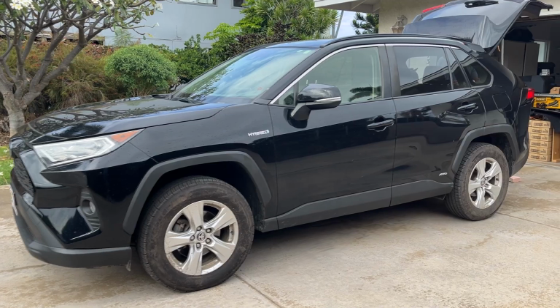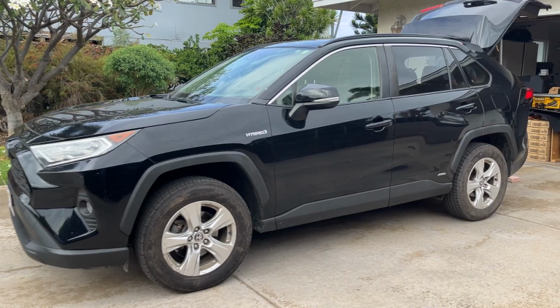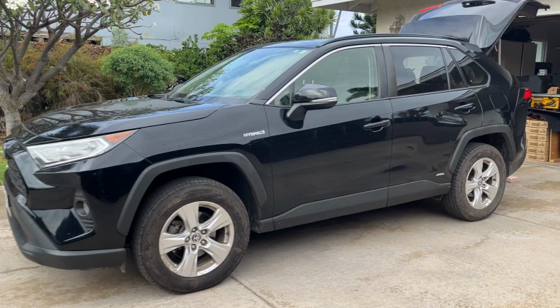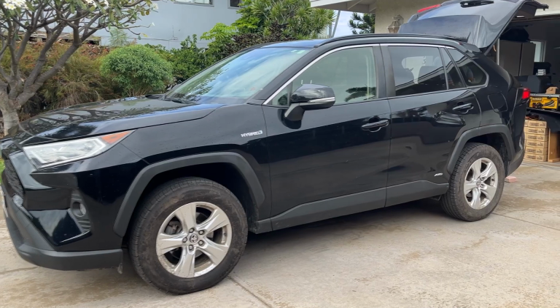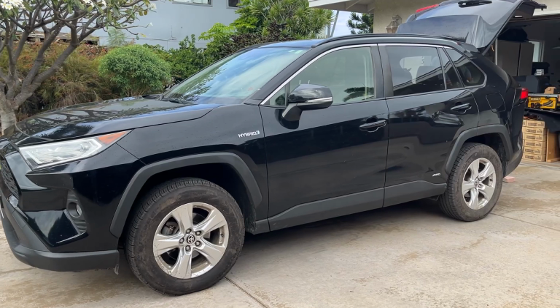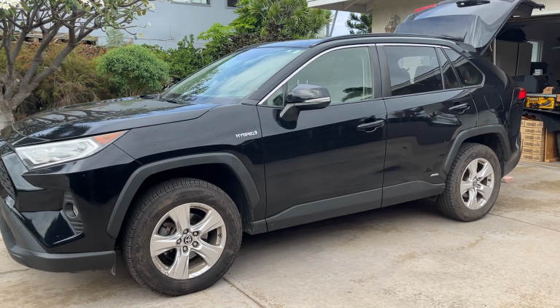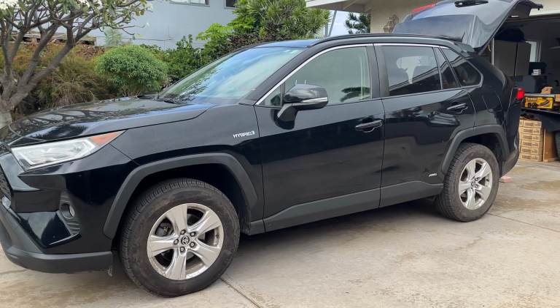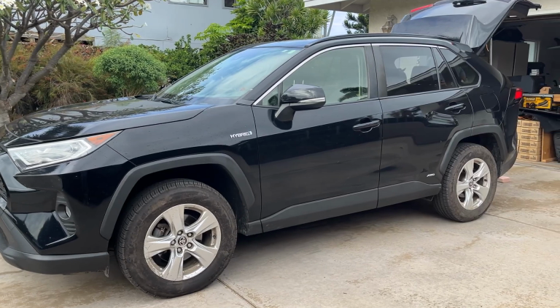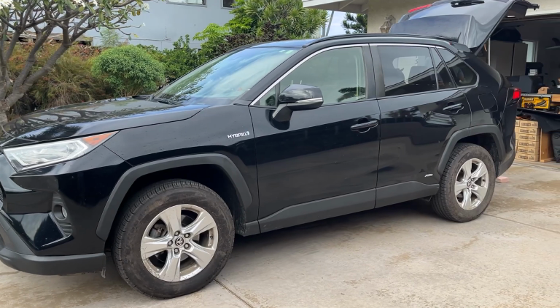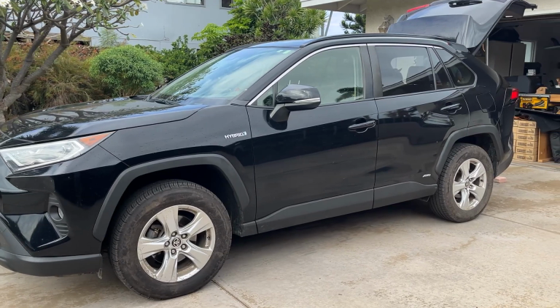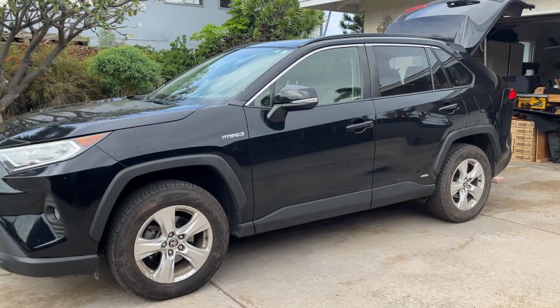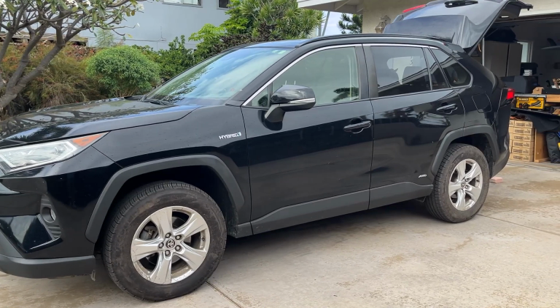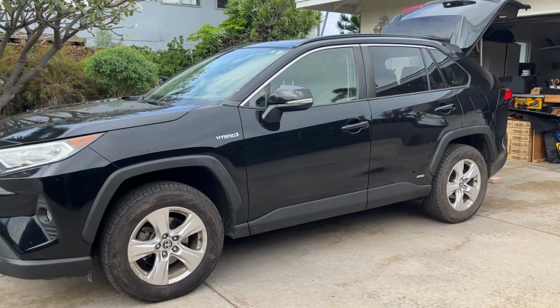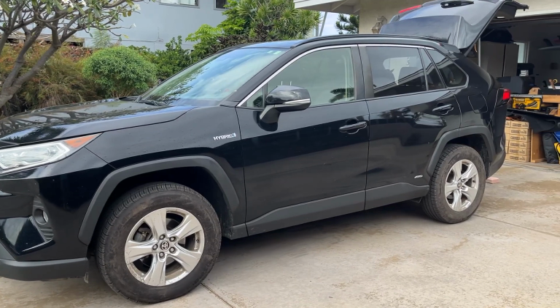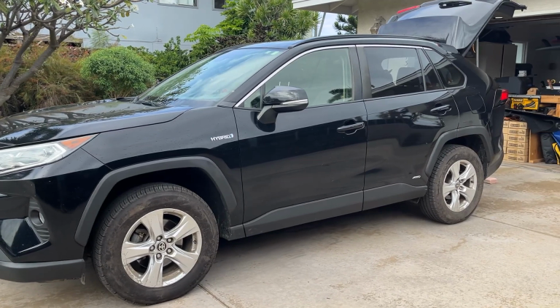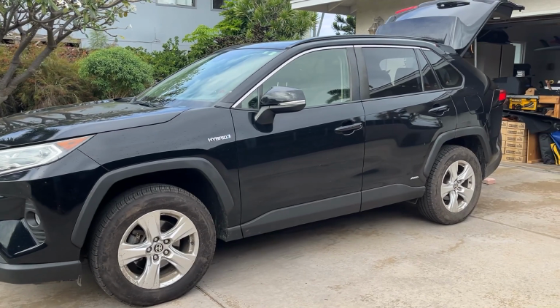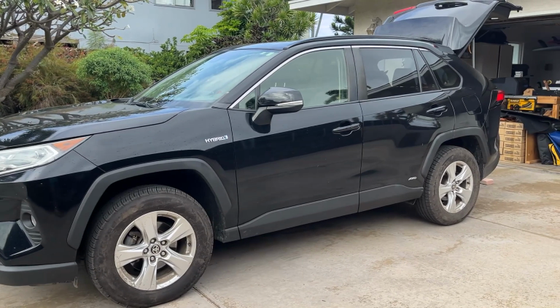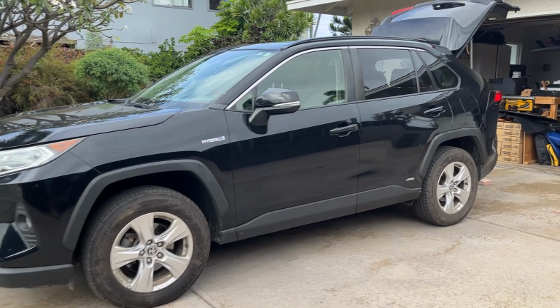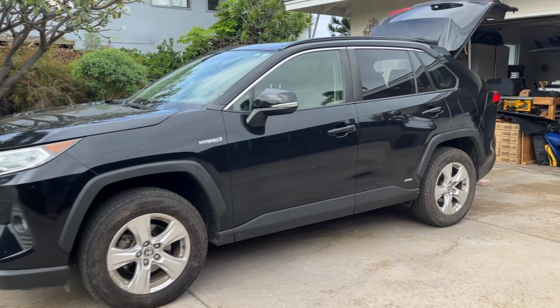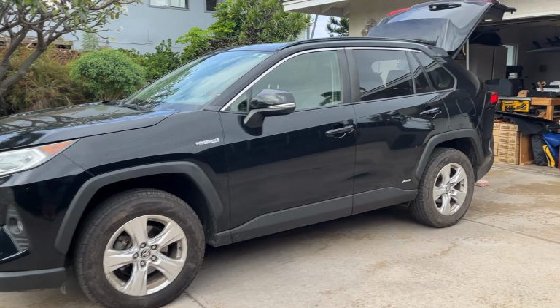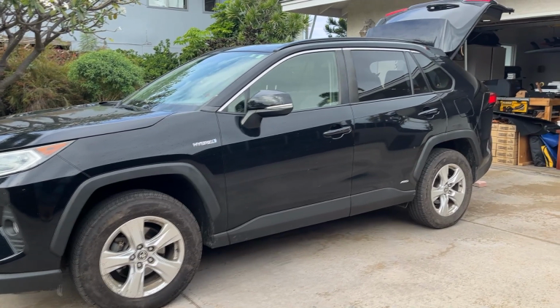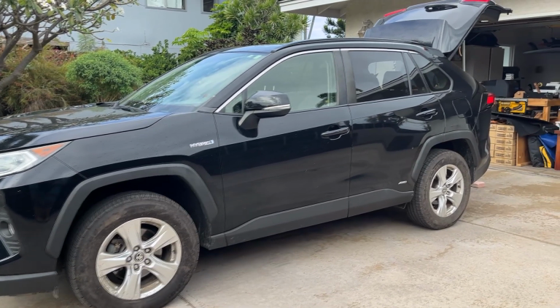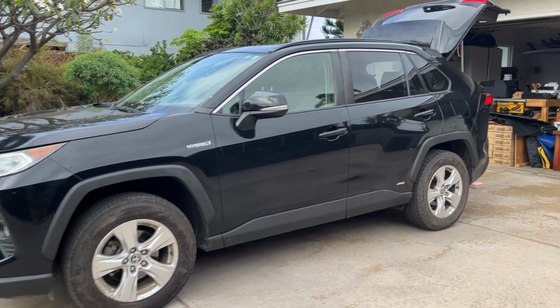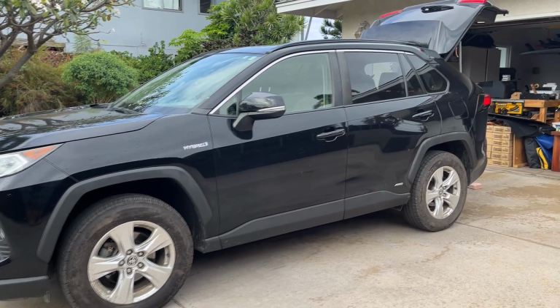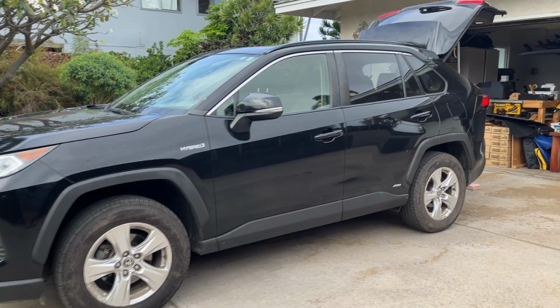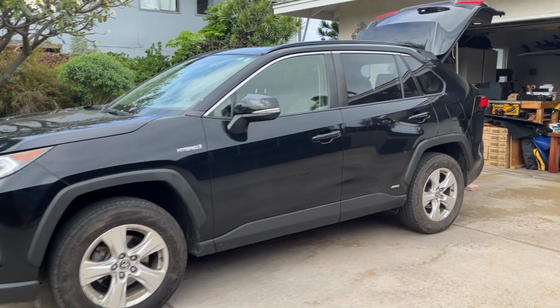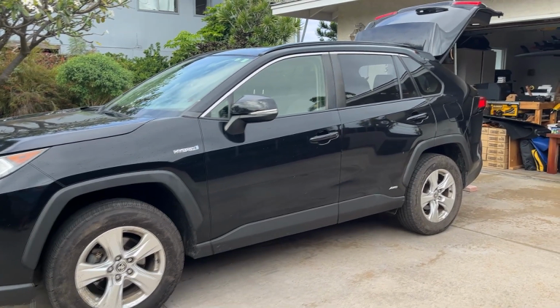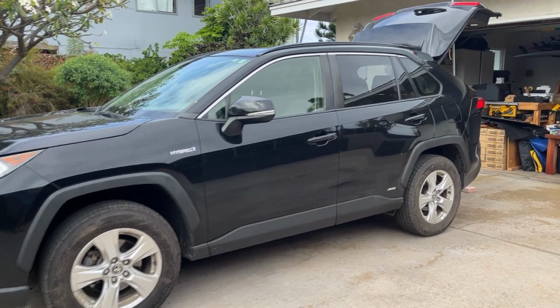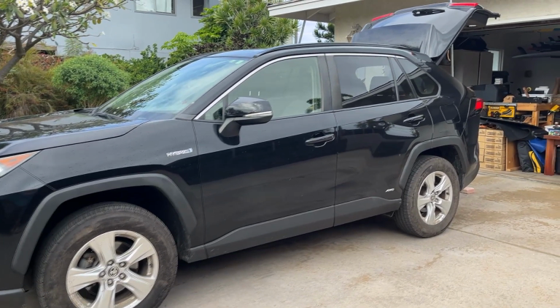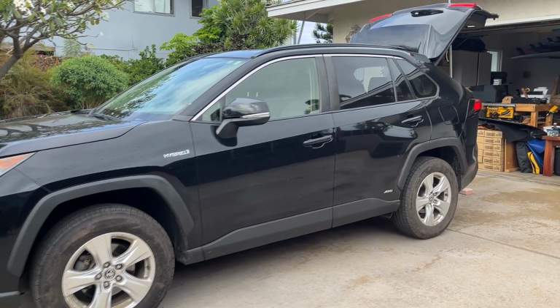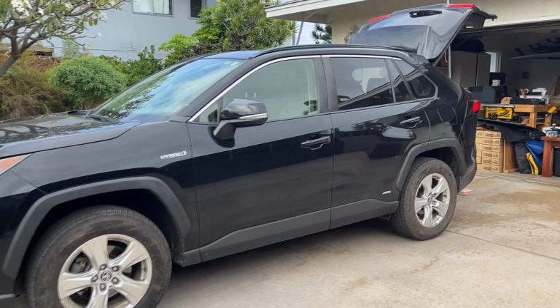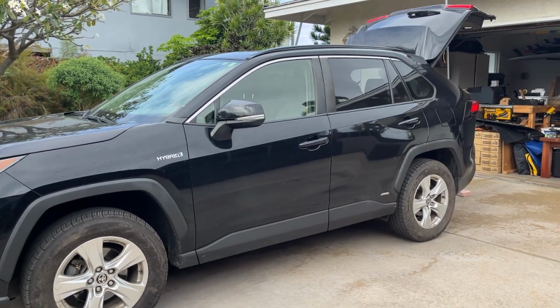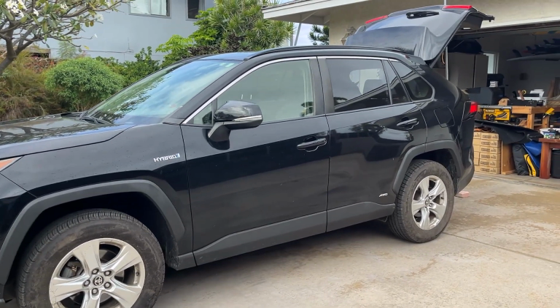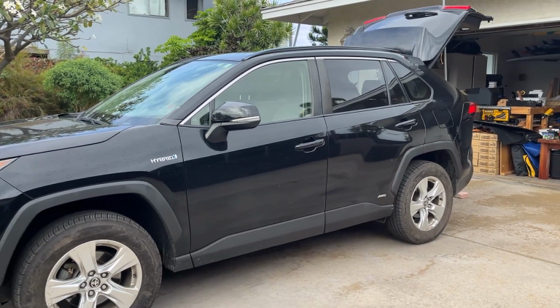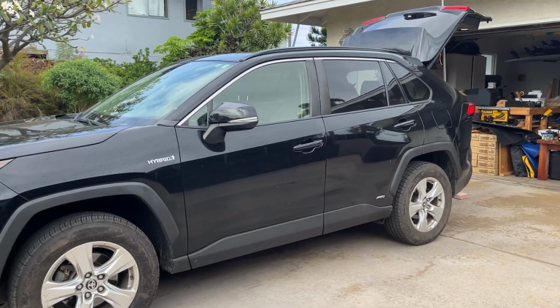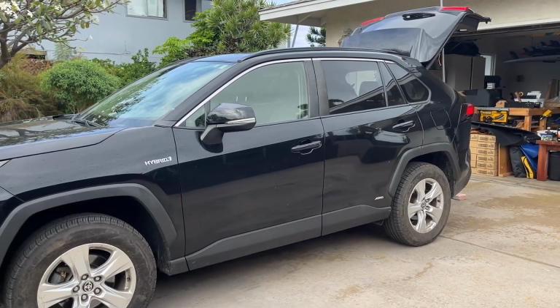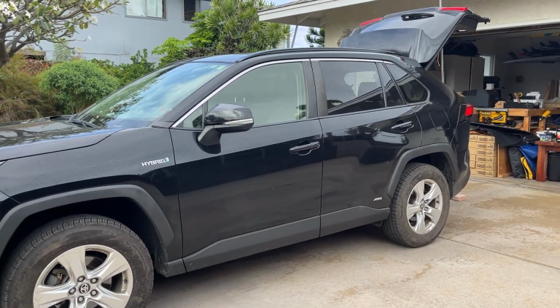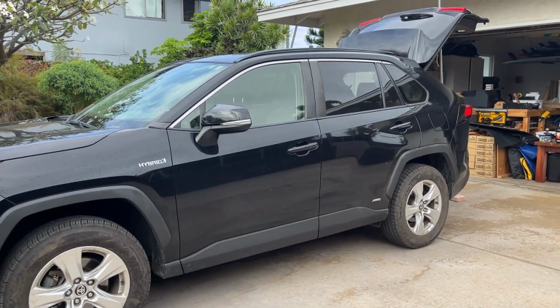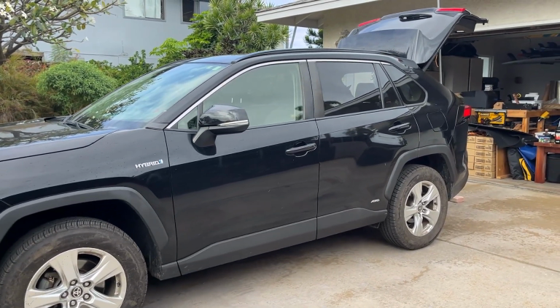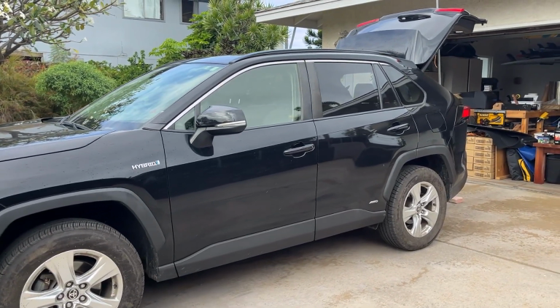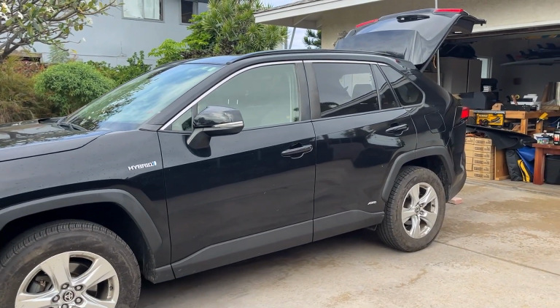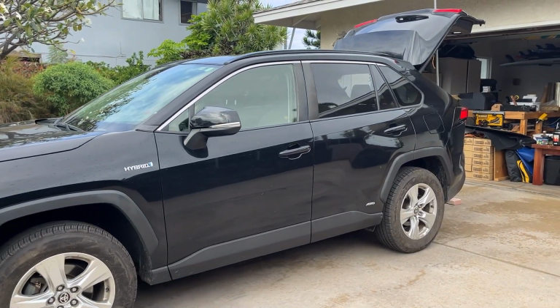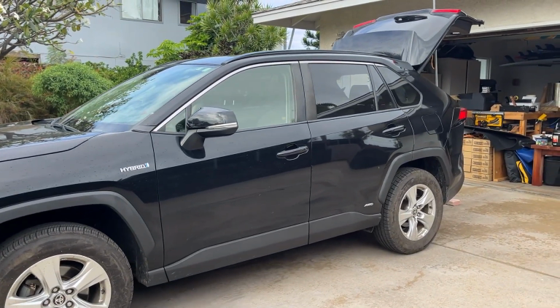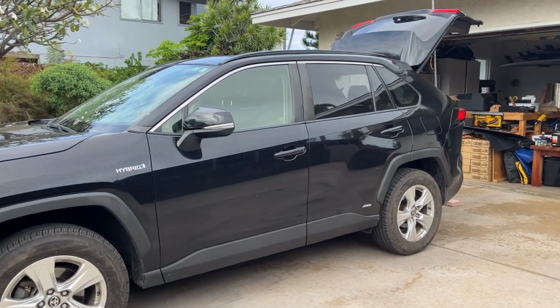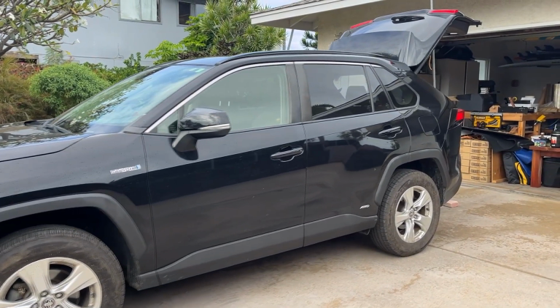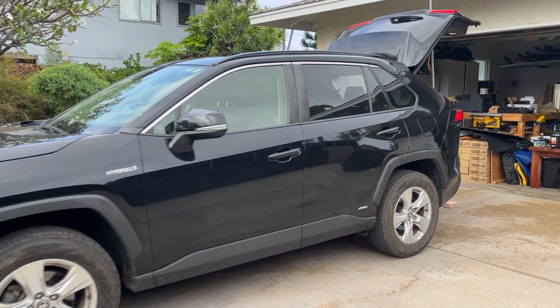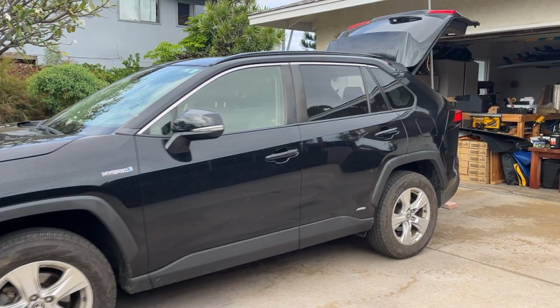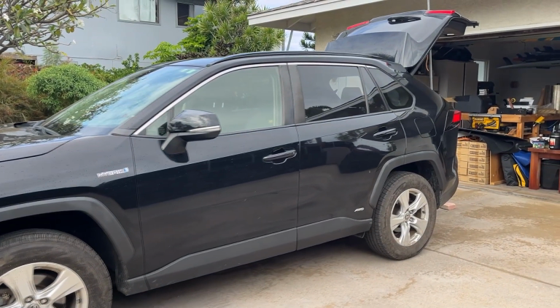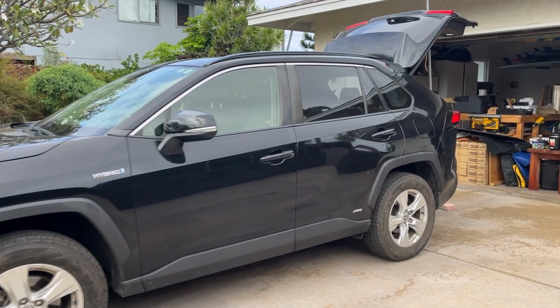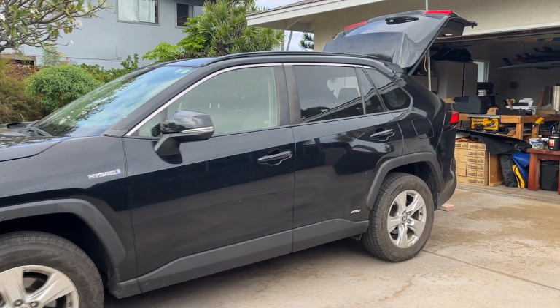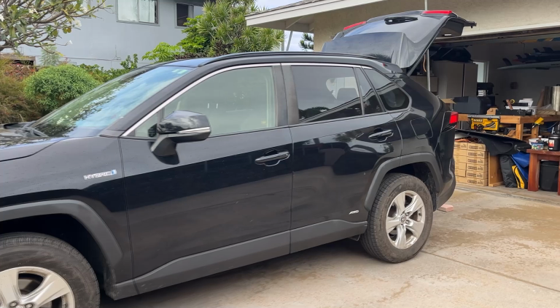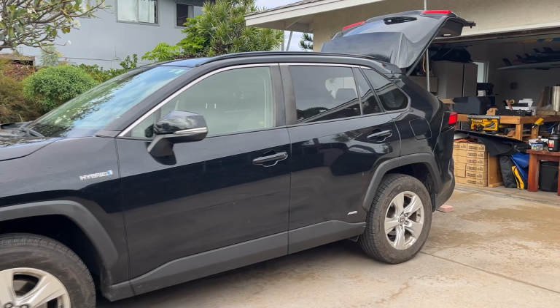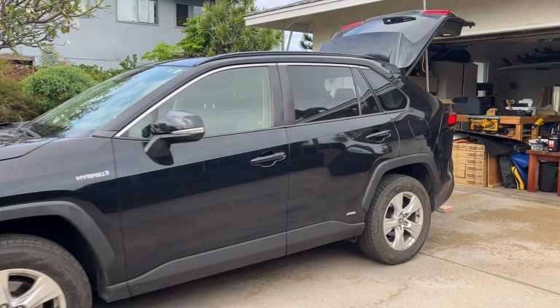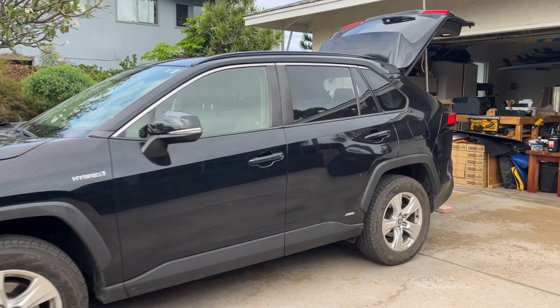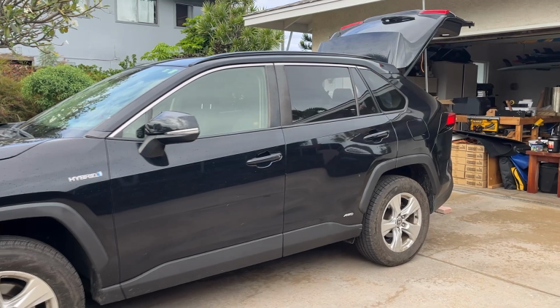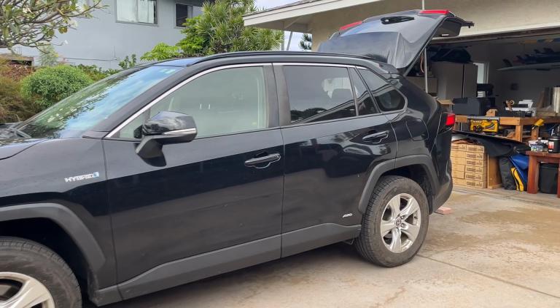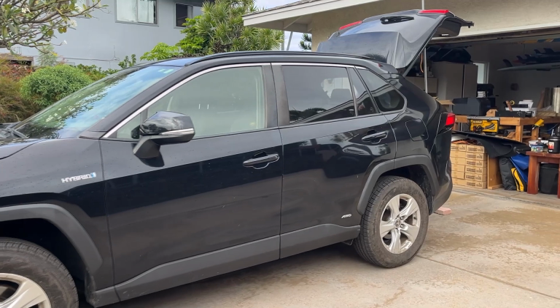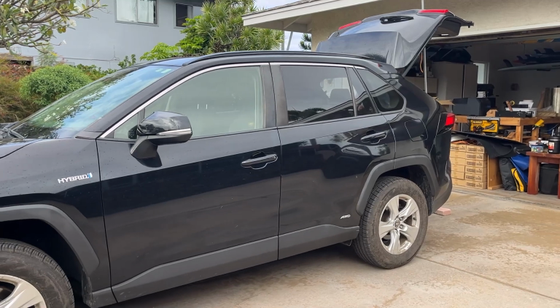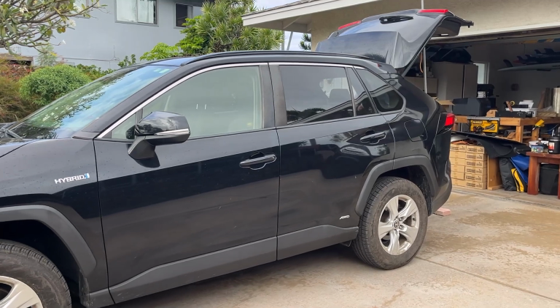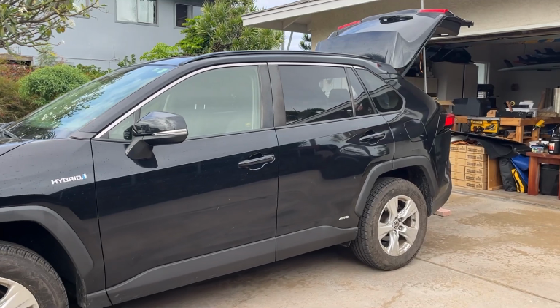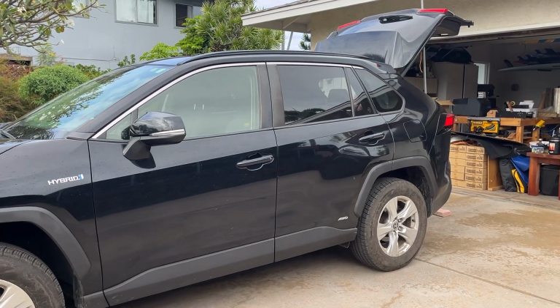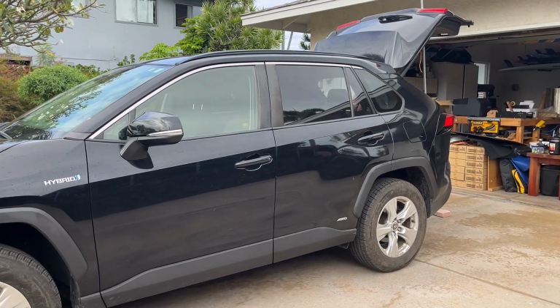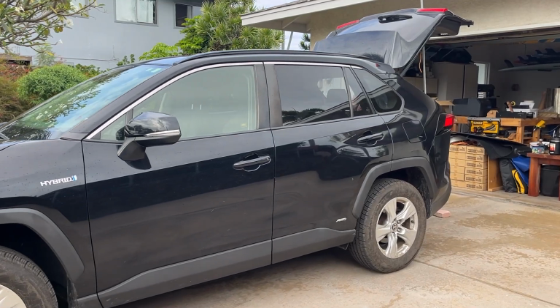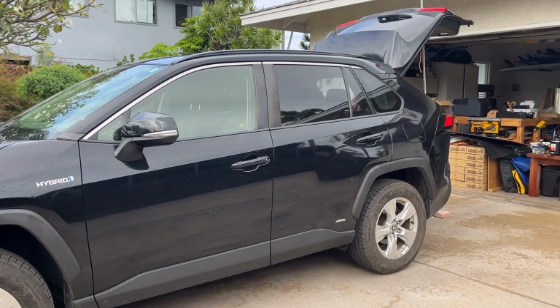The 2020 Toyota RAV4 has got problems with the powered lift gate. We're going to replace the lift supports. It's not too hard — stick around, I'll show you how.